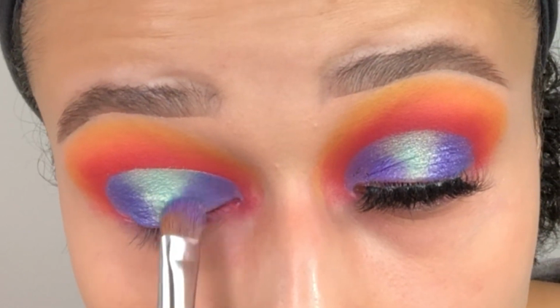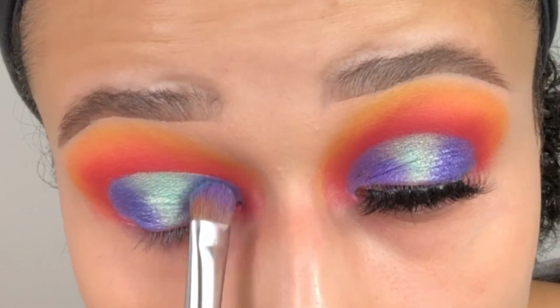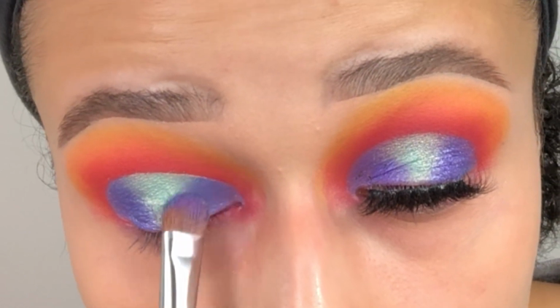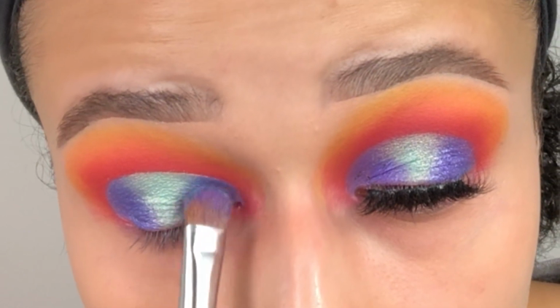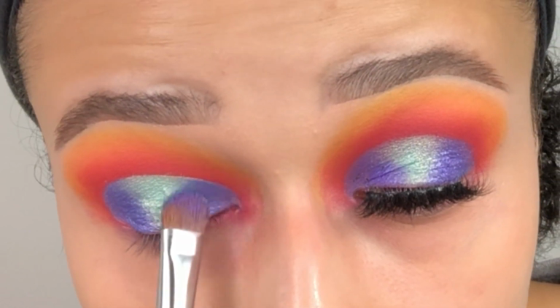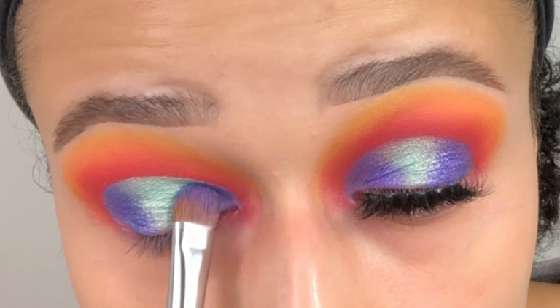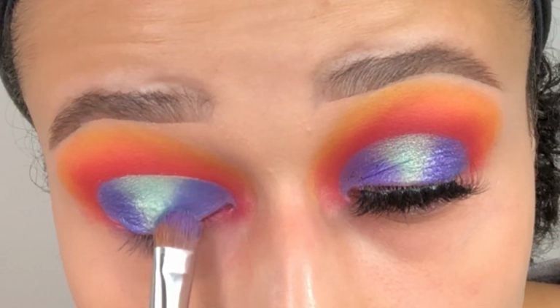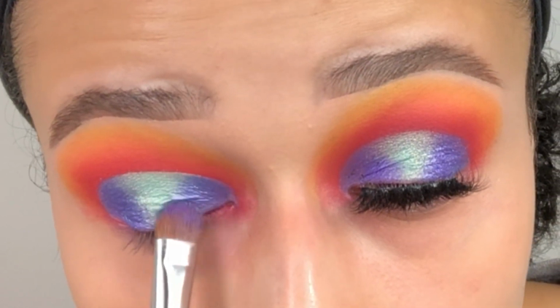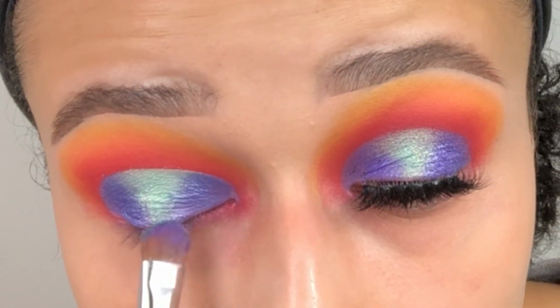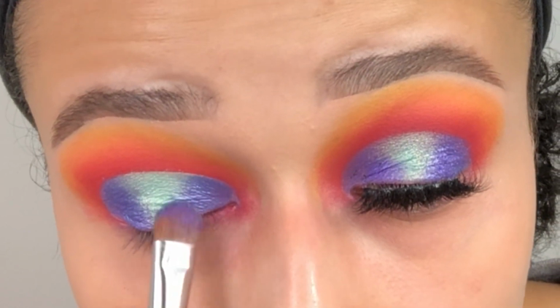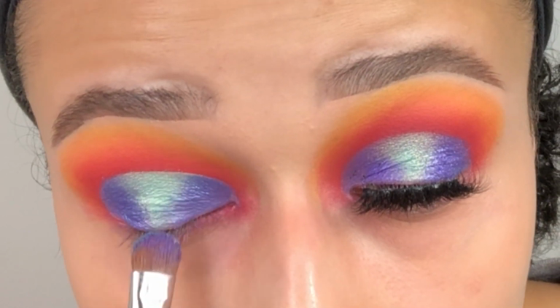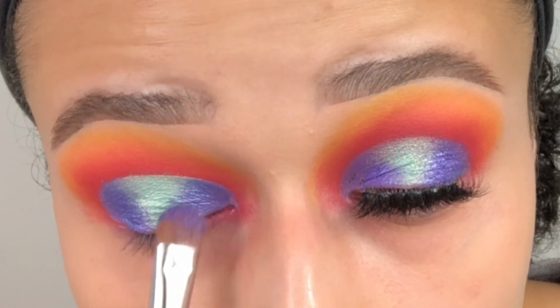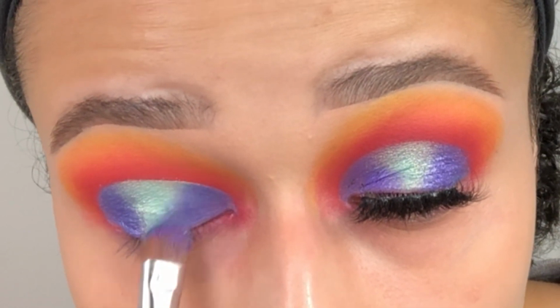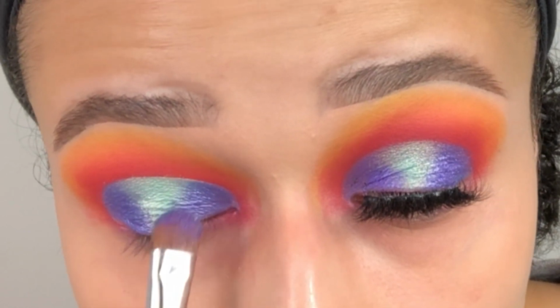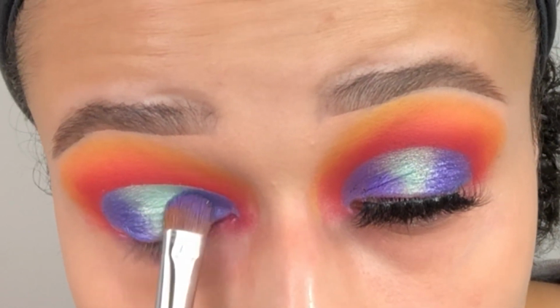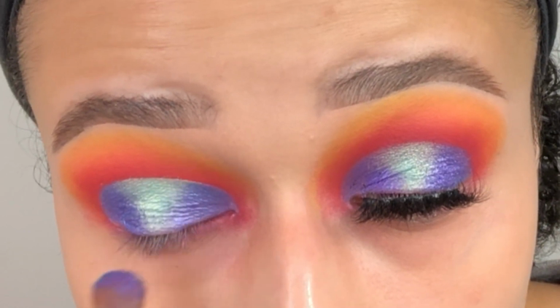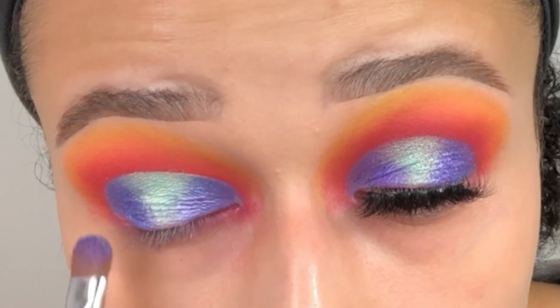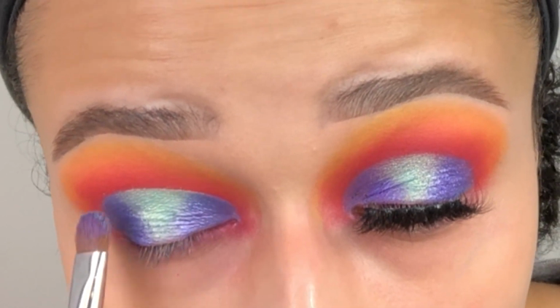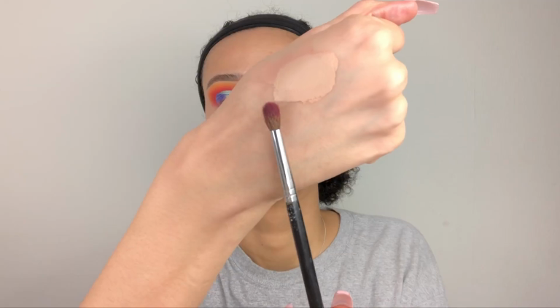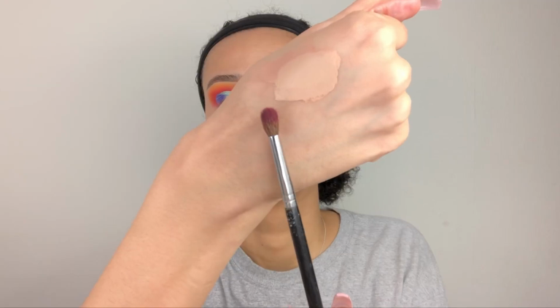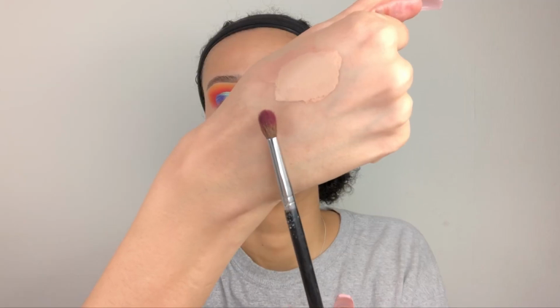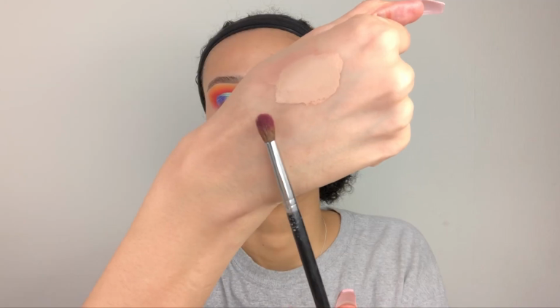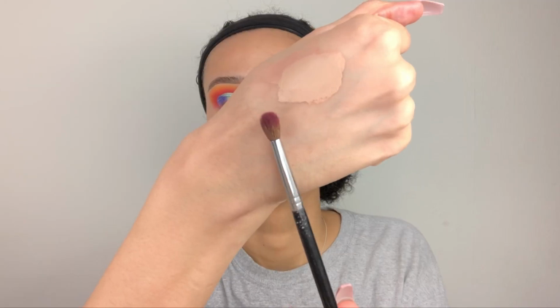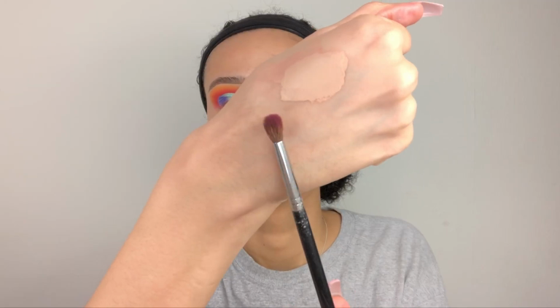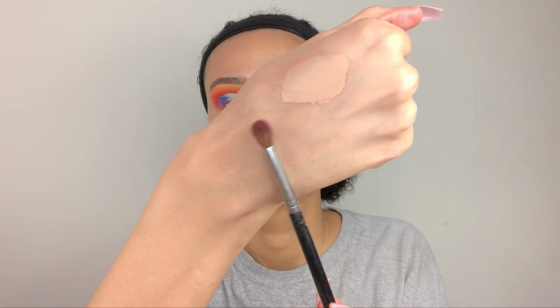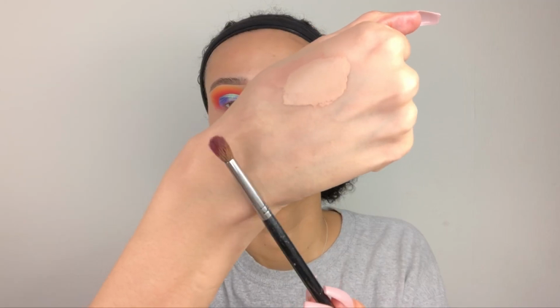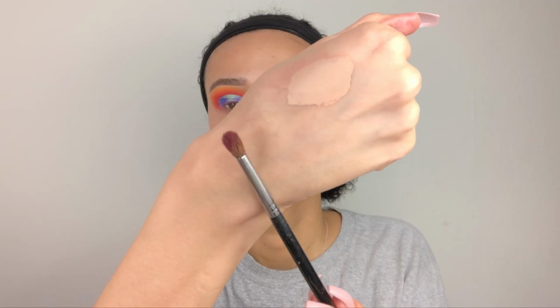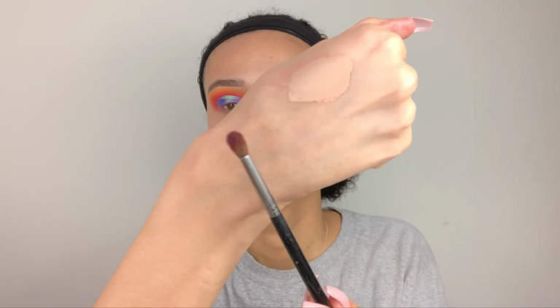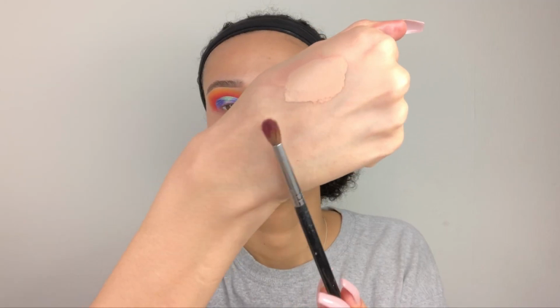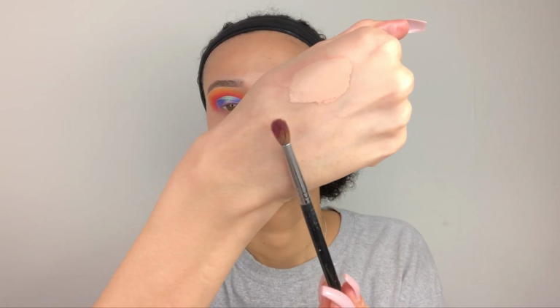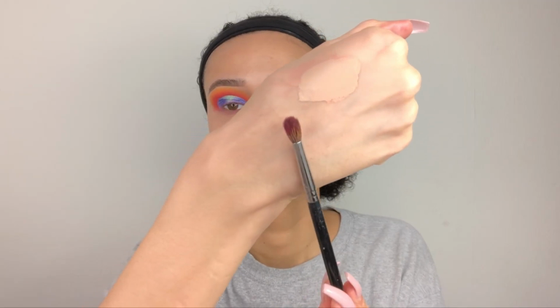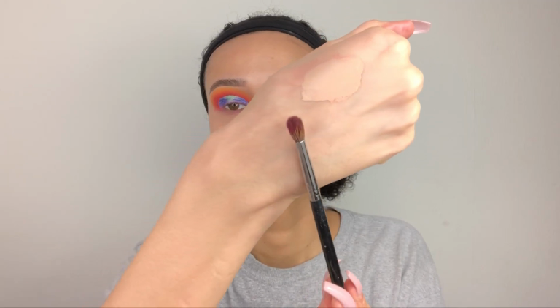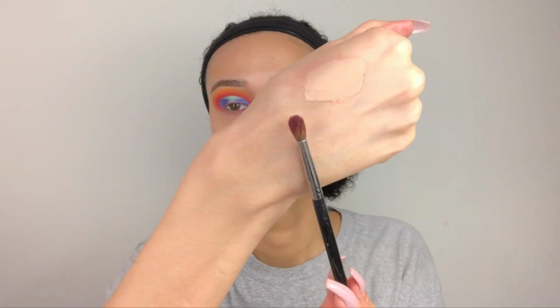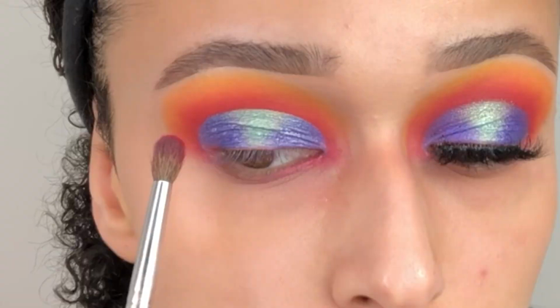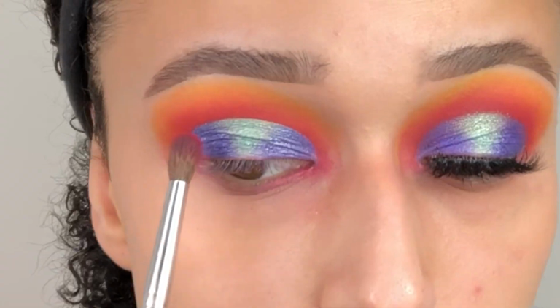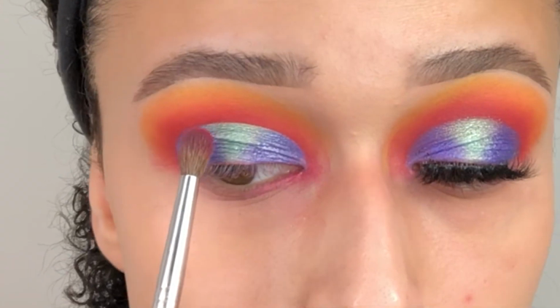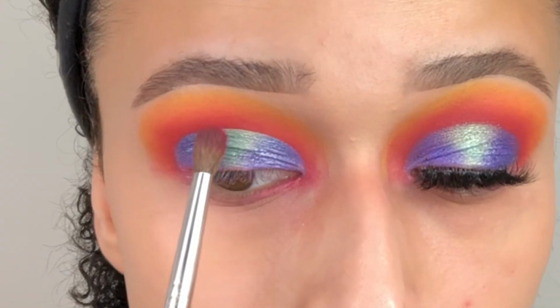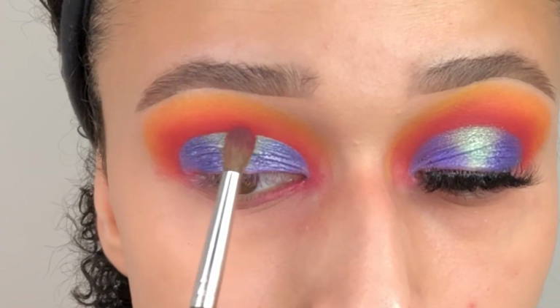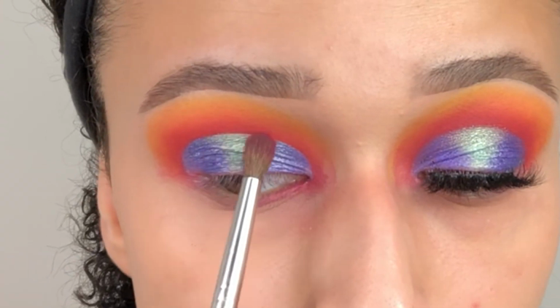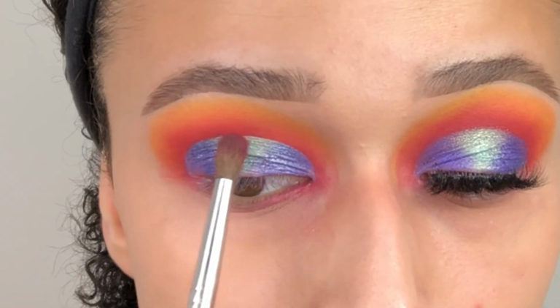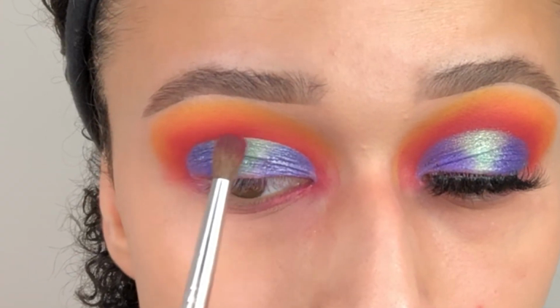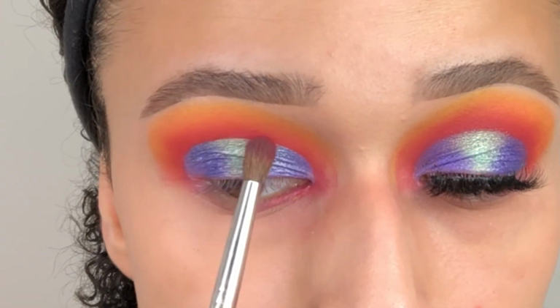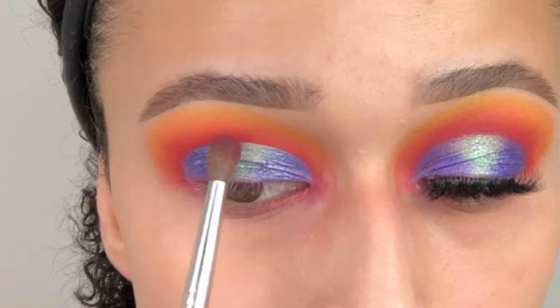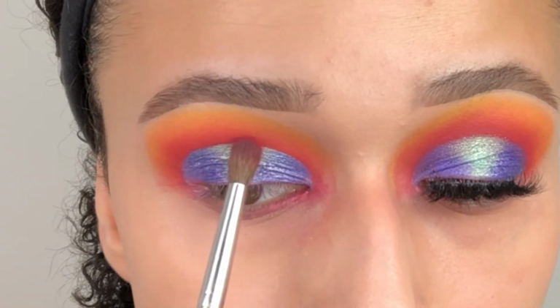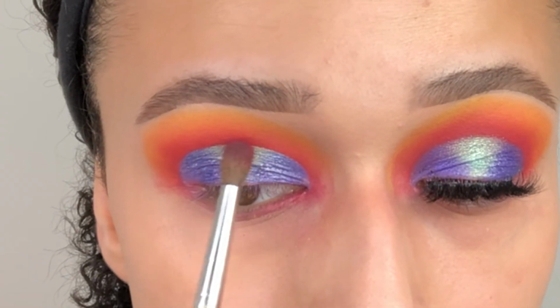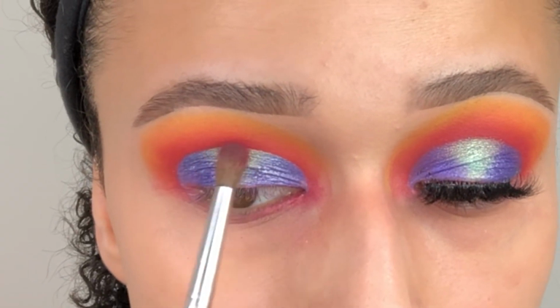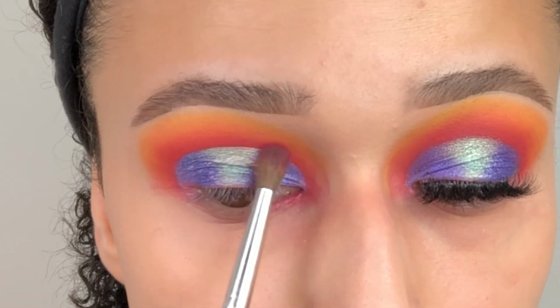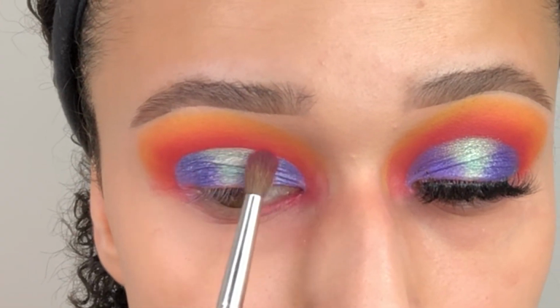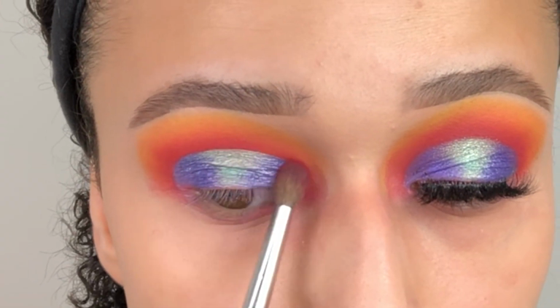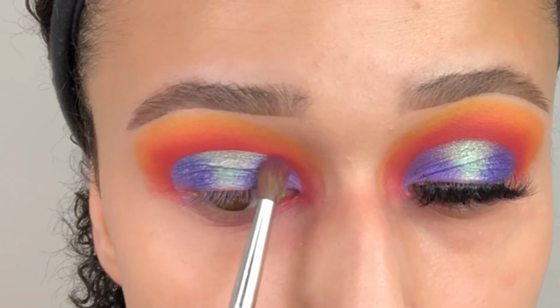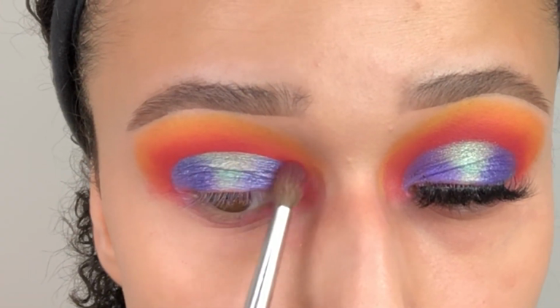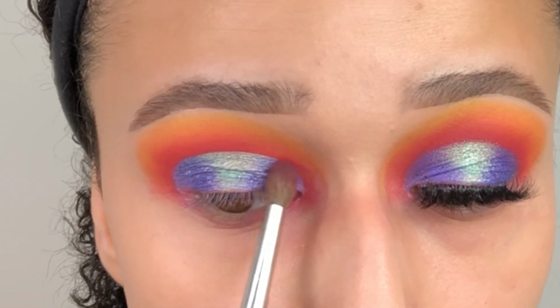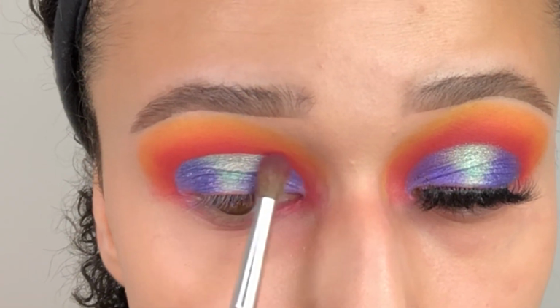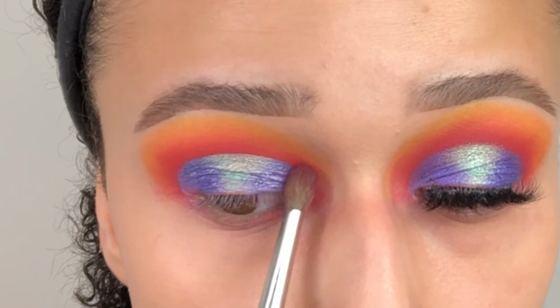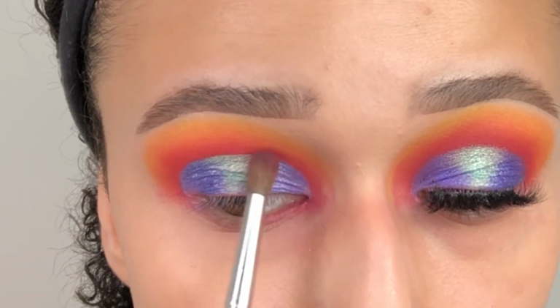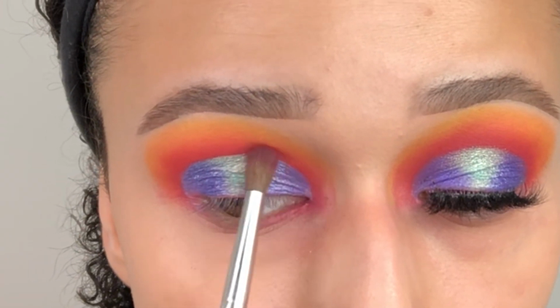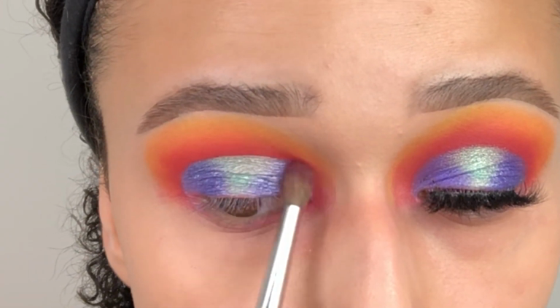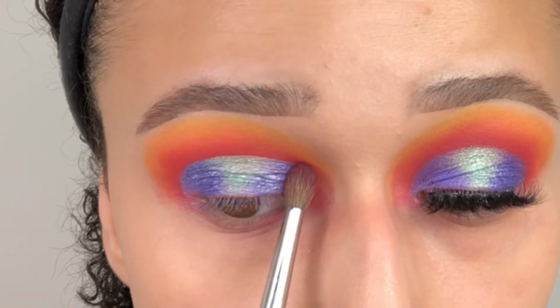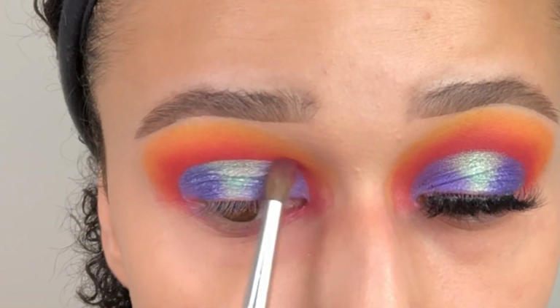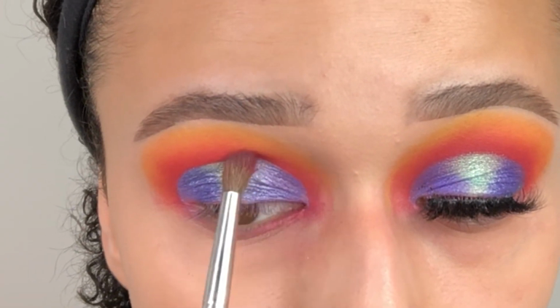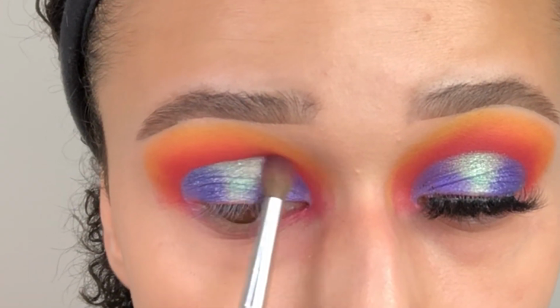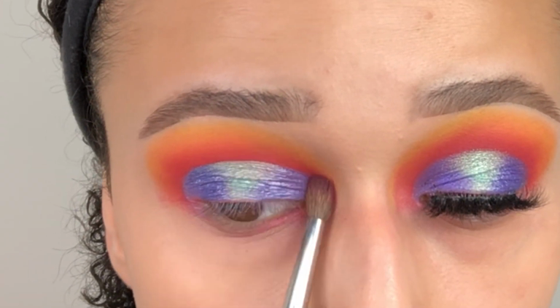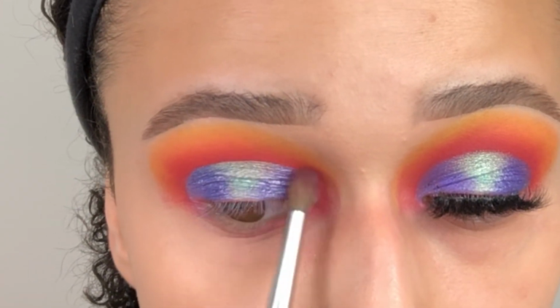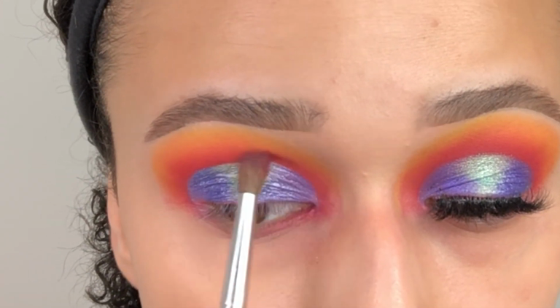Then going back in with the shade Storm once again, just making sure there are no harsh lines — blending the shimmer crease into the normal crease.